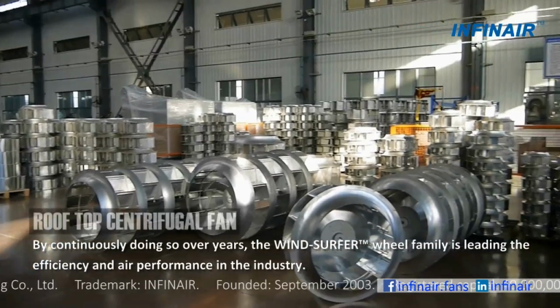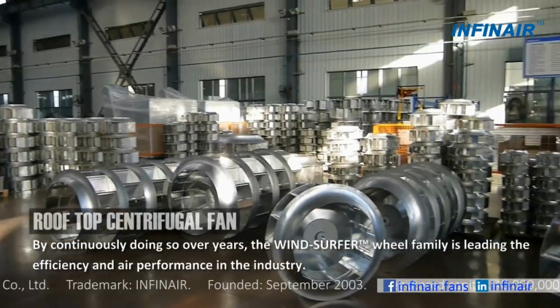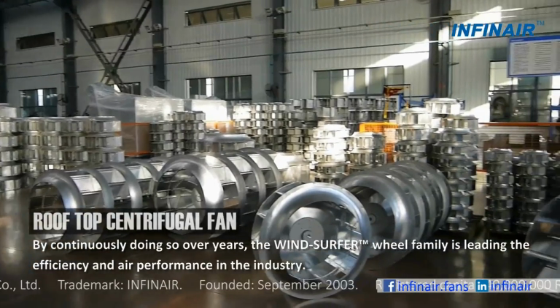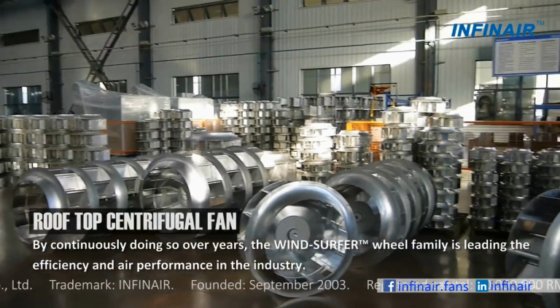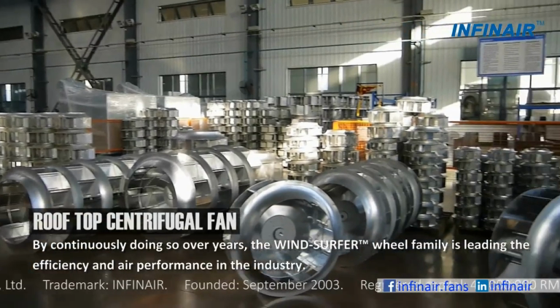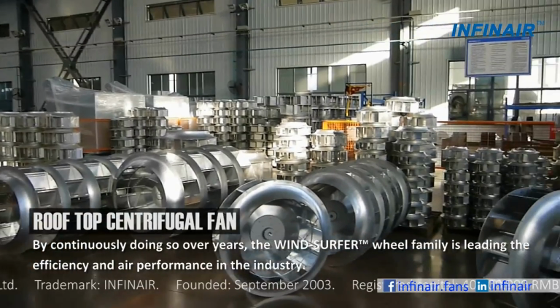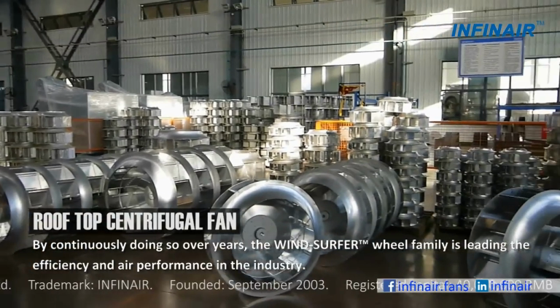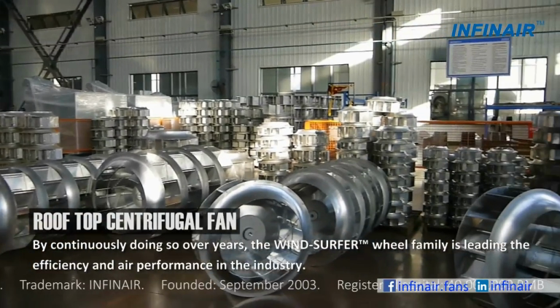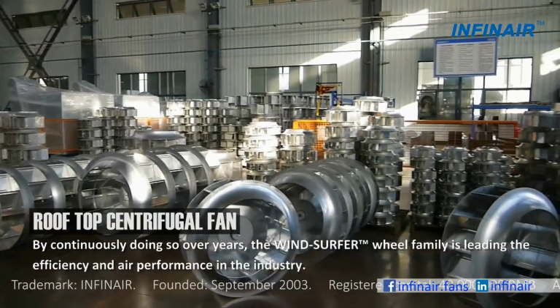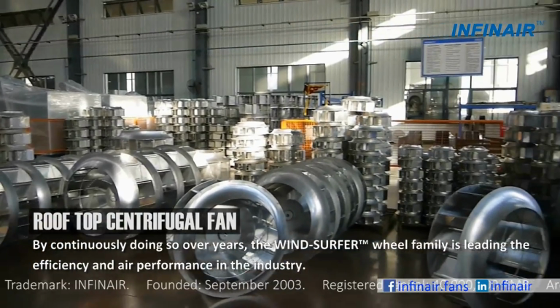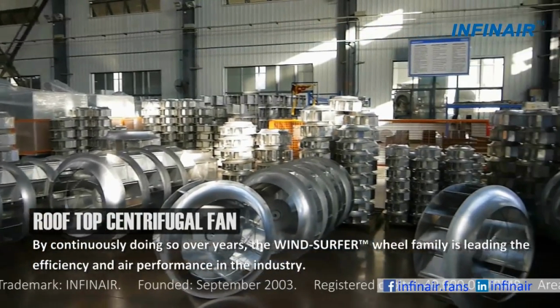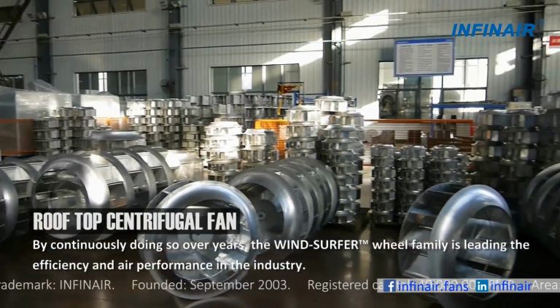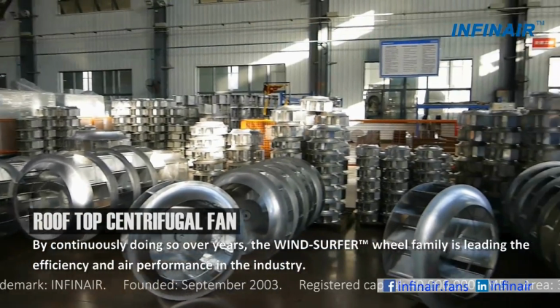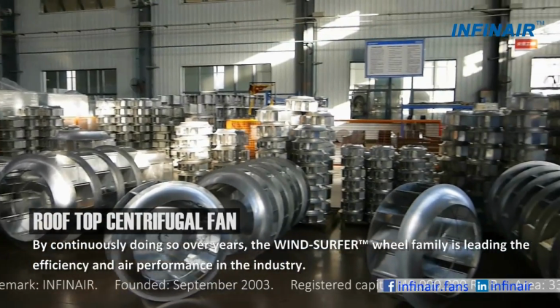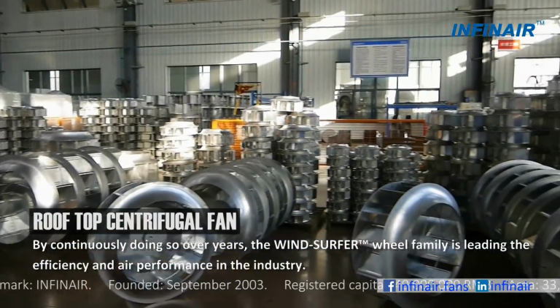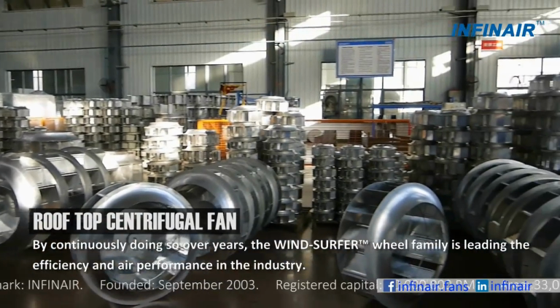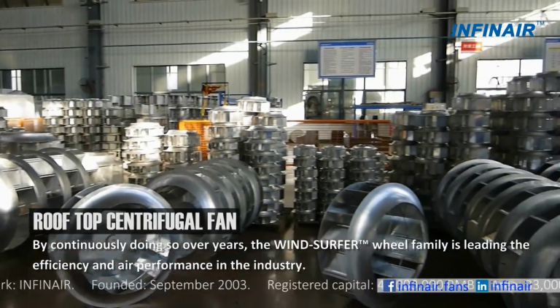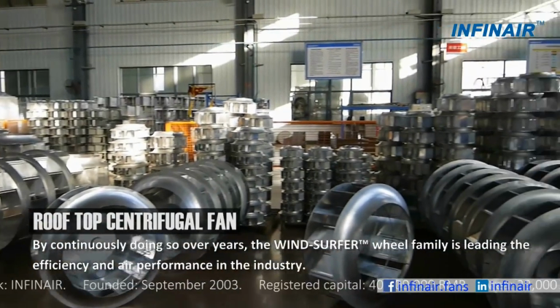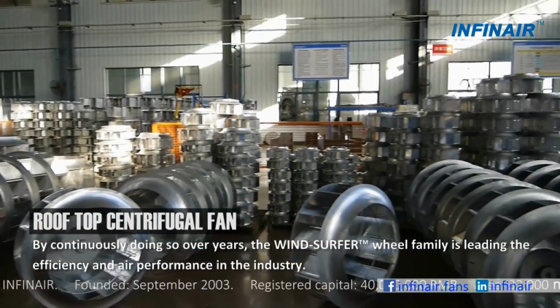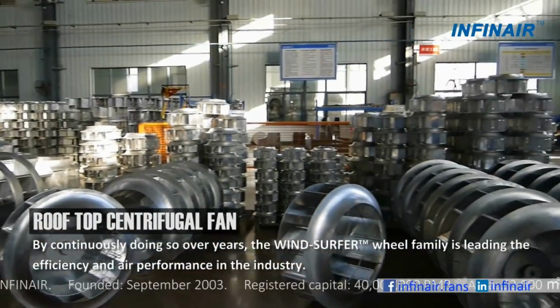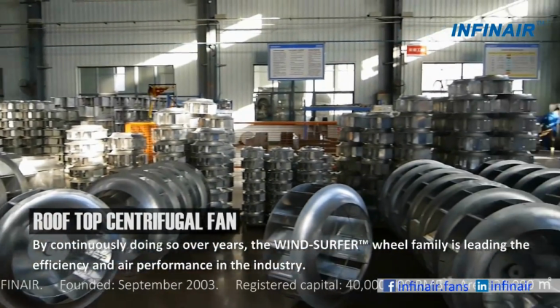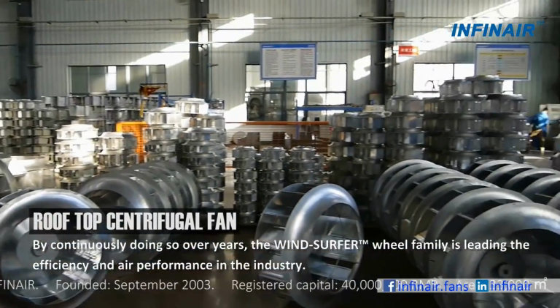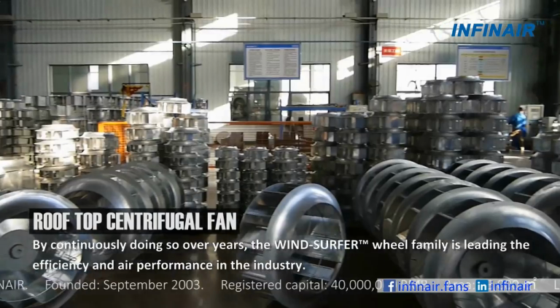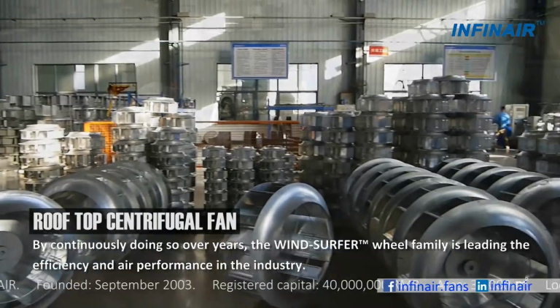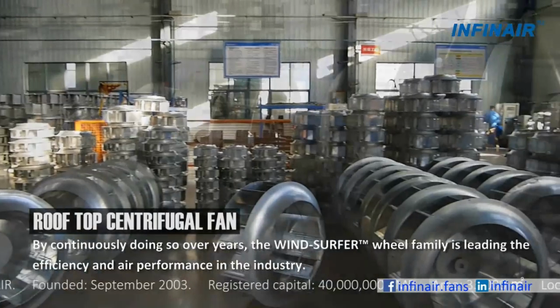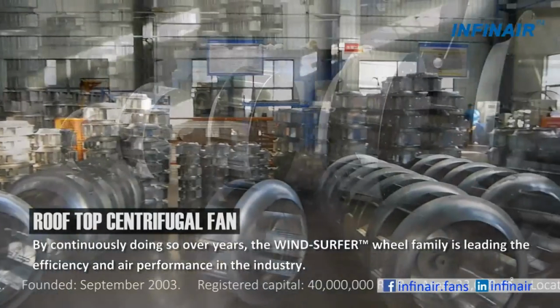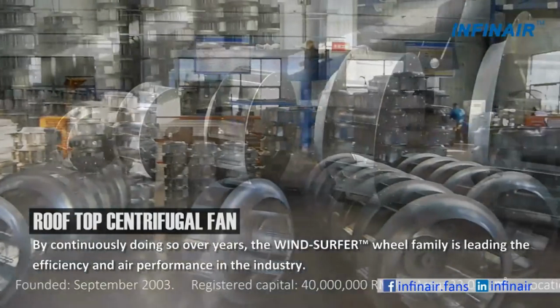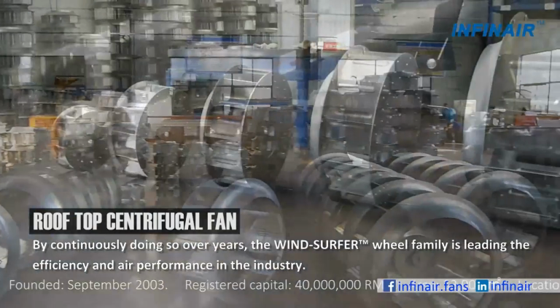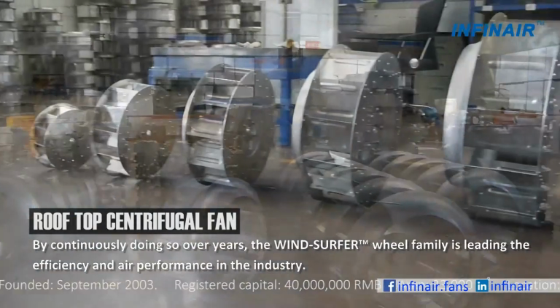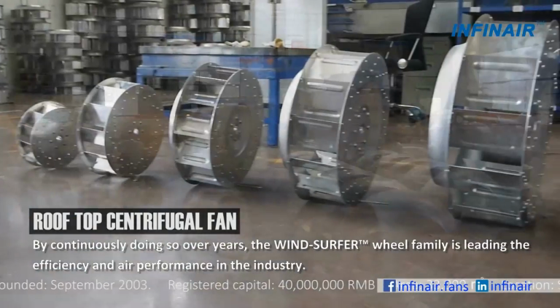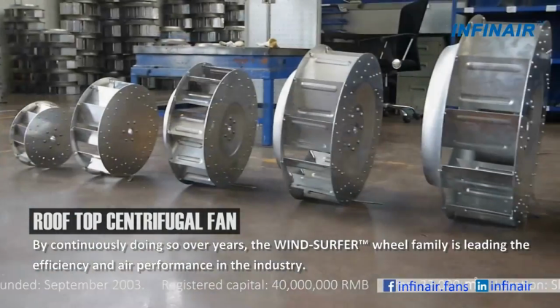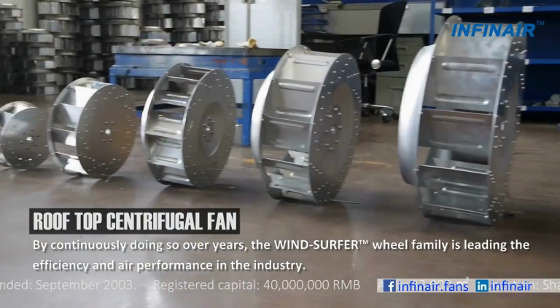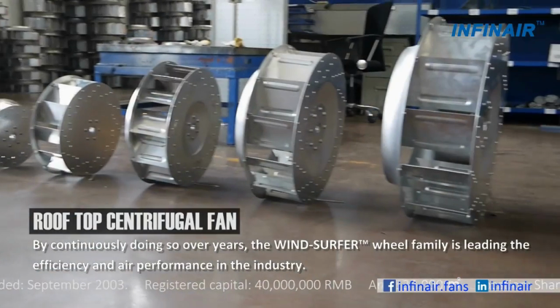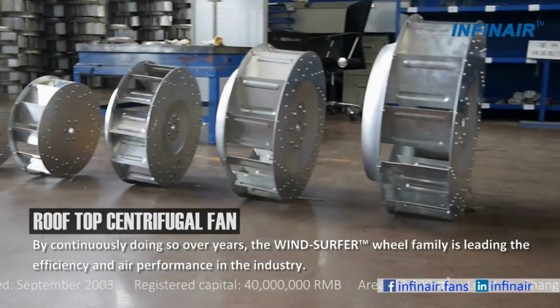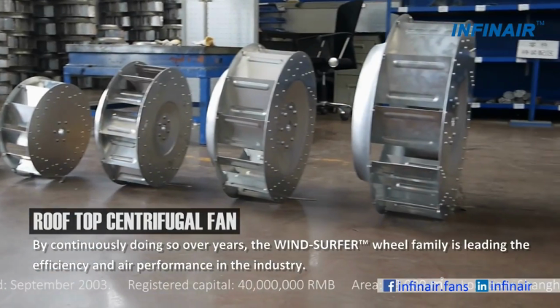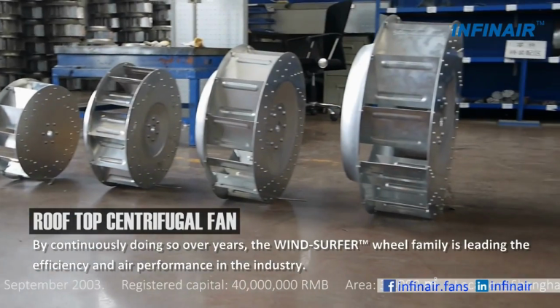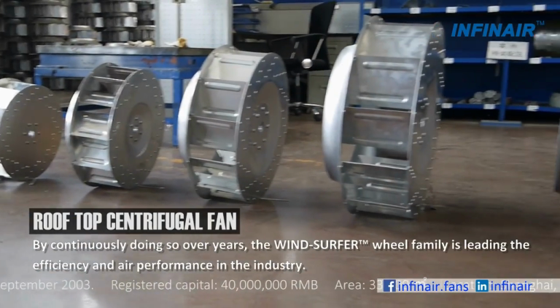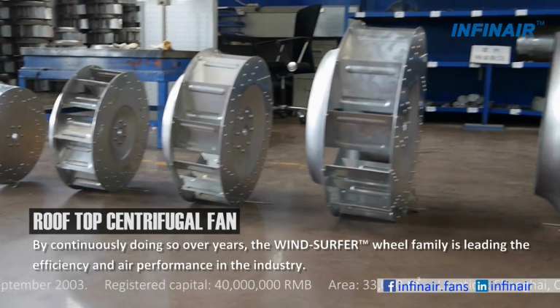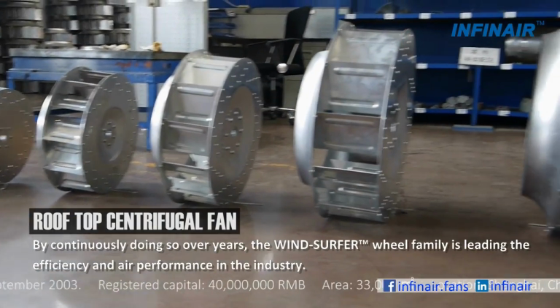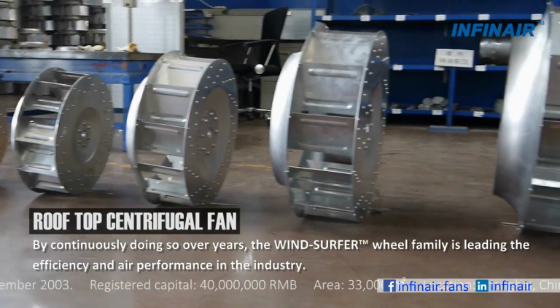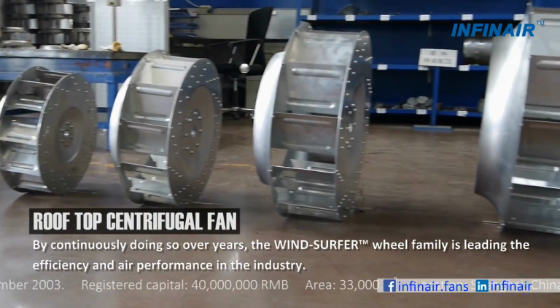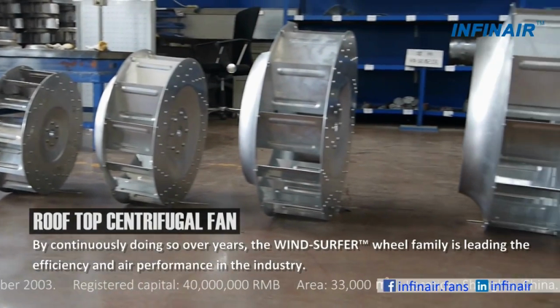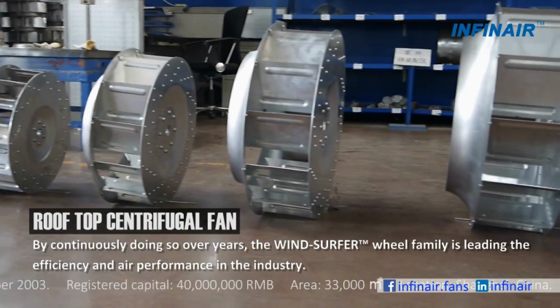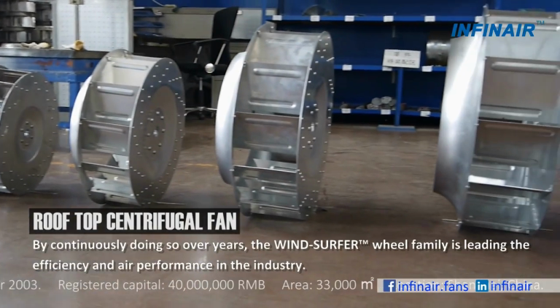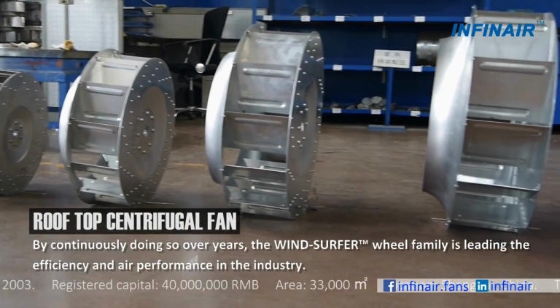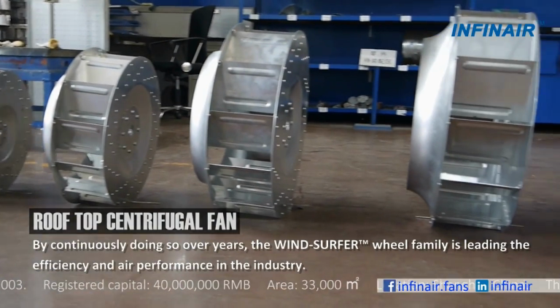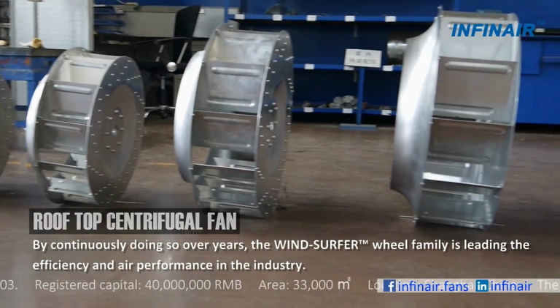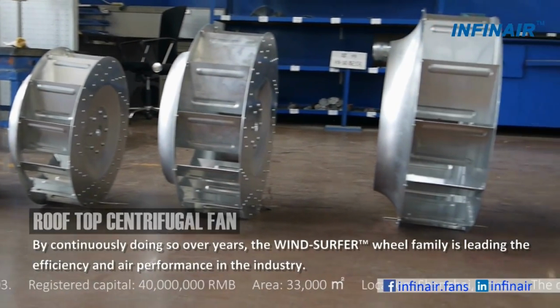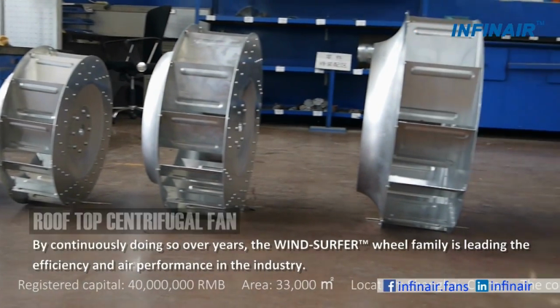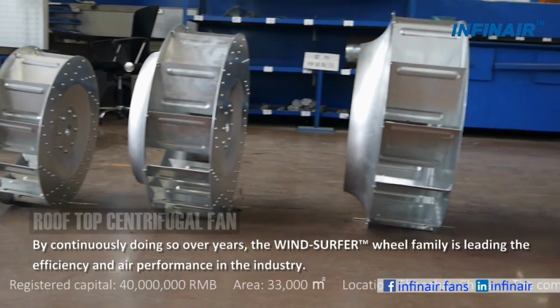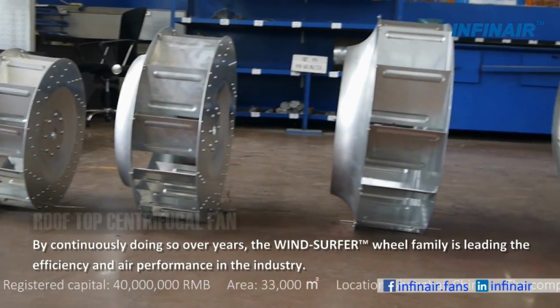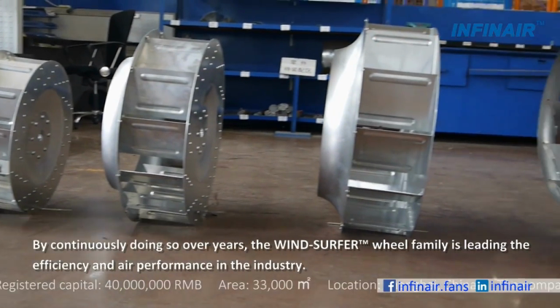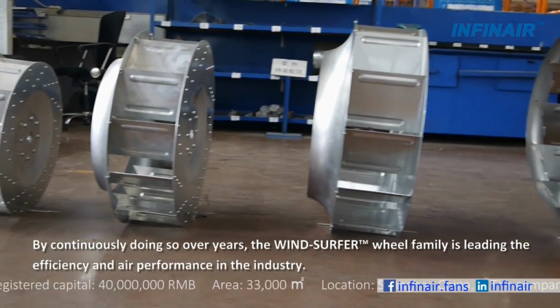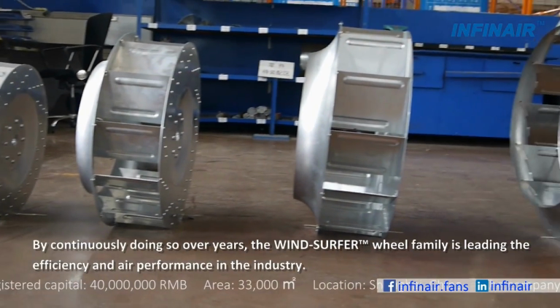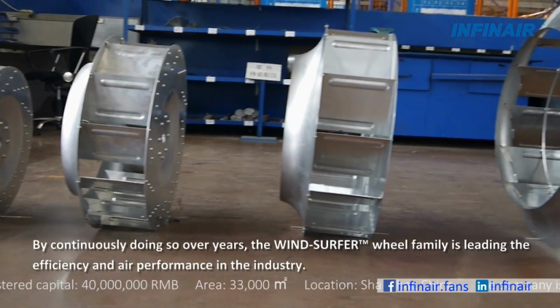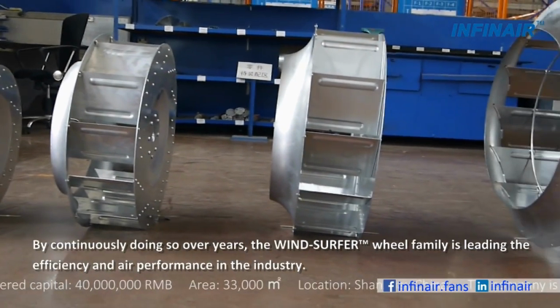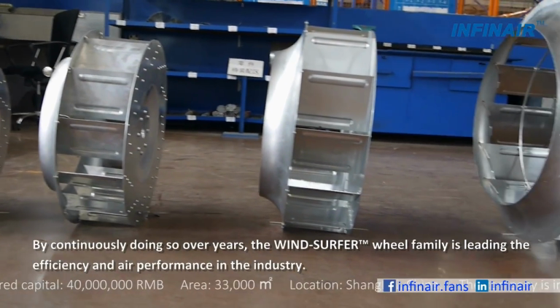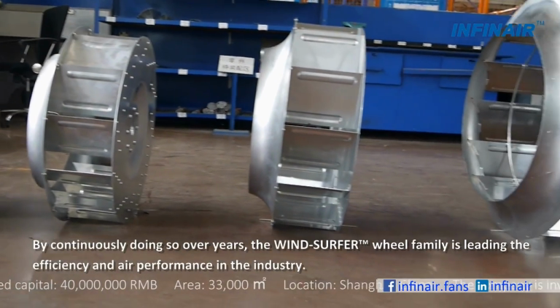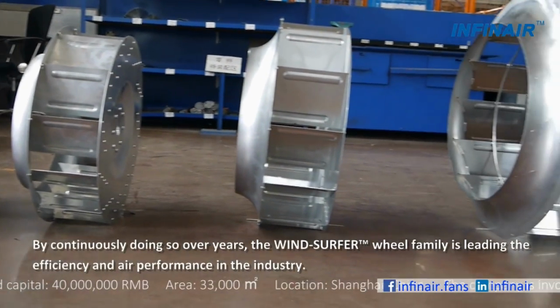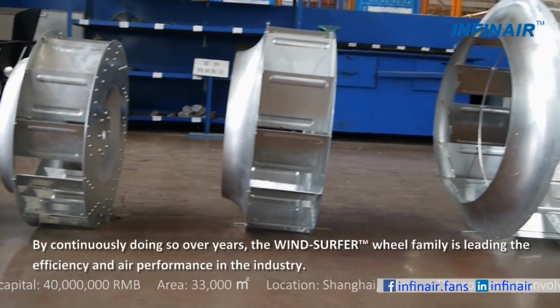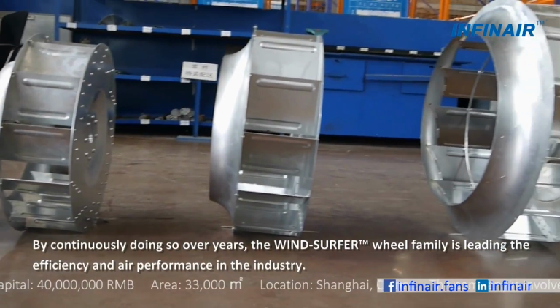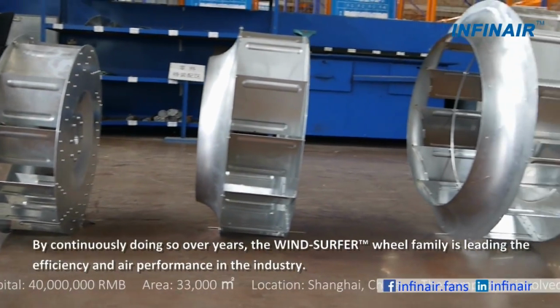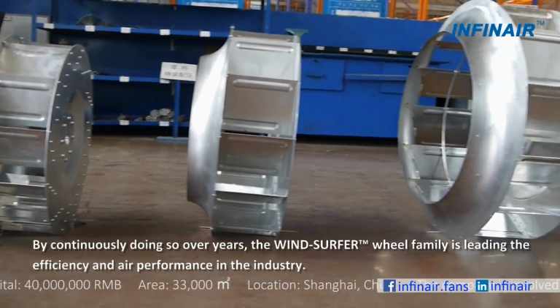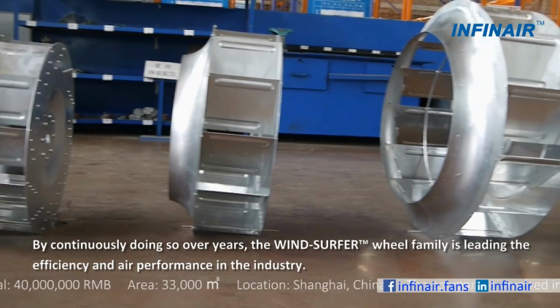By continuously doing so over the years, the wind surfer wheel family is leading in efficiency and air performance in the industry.